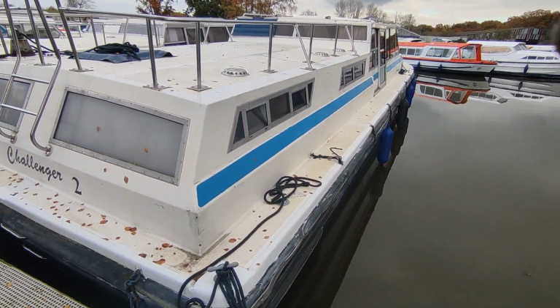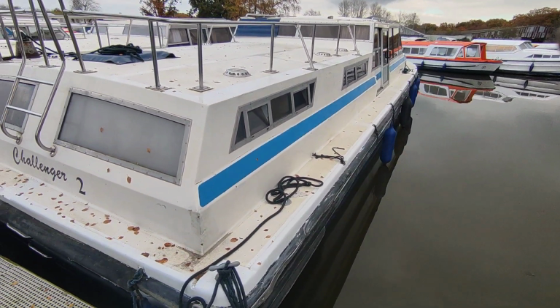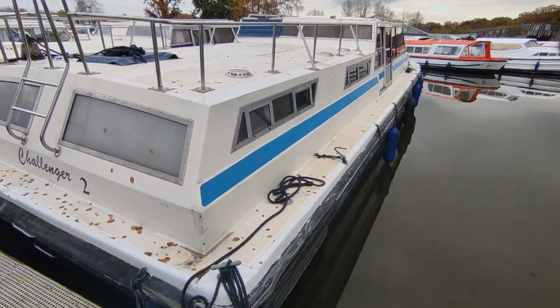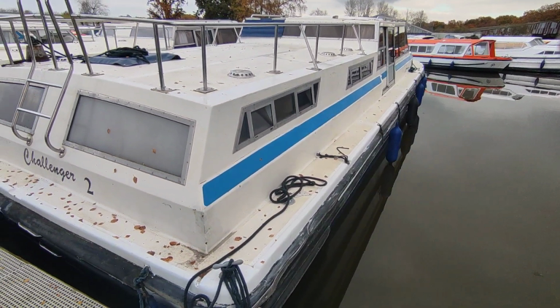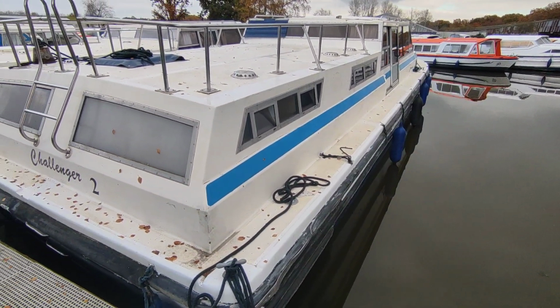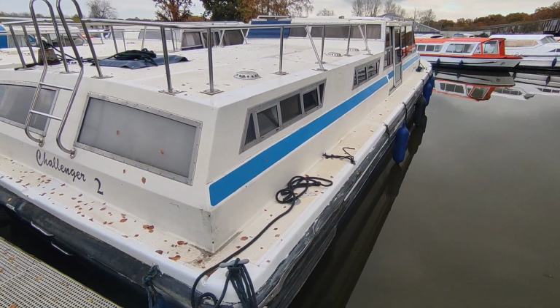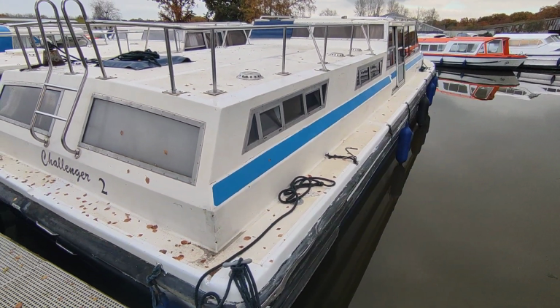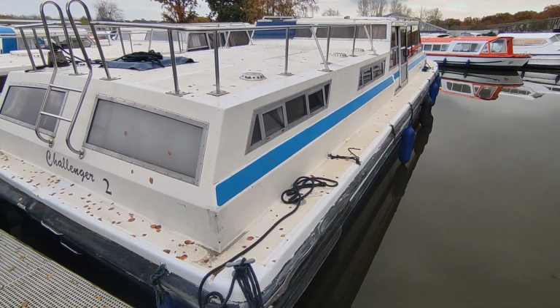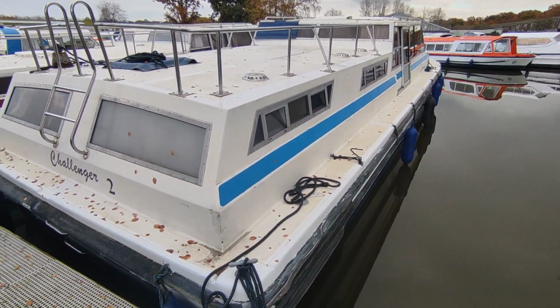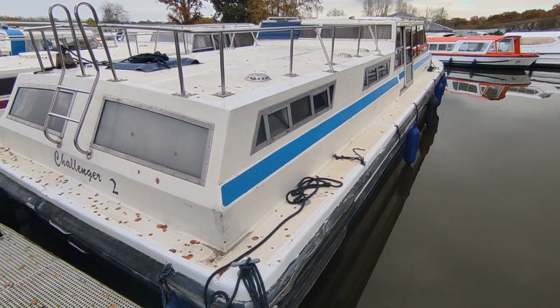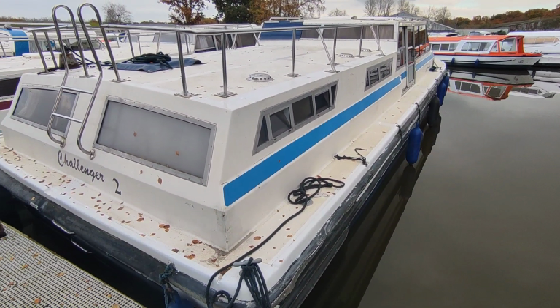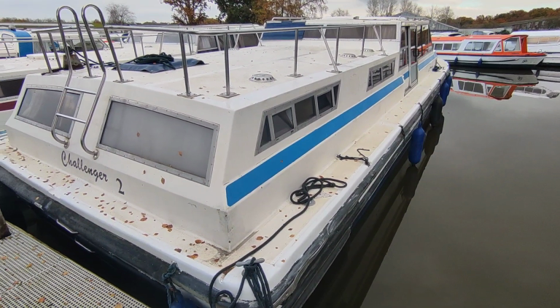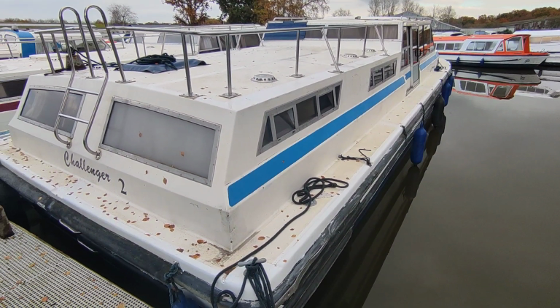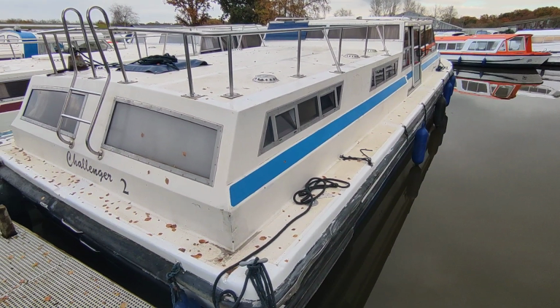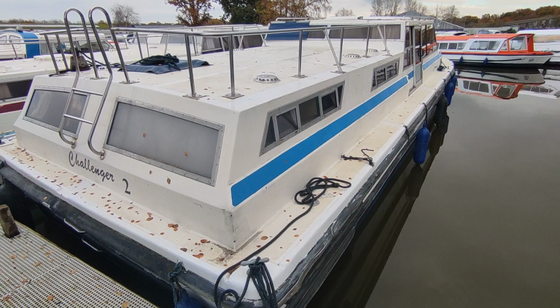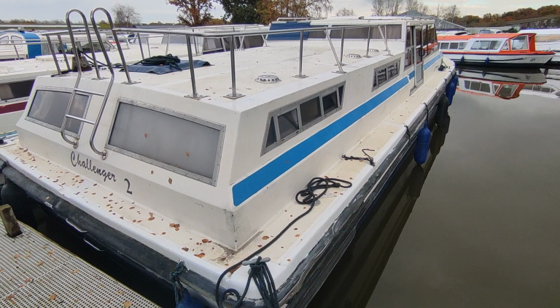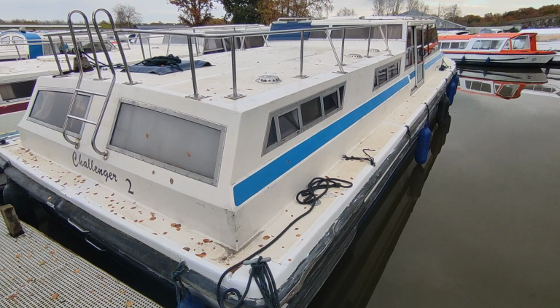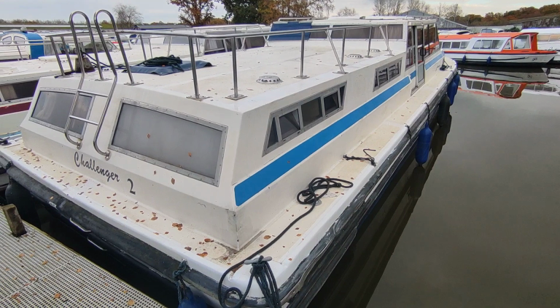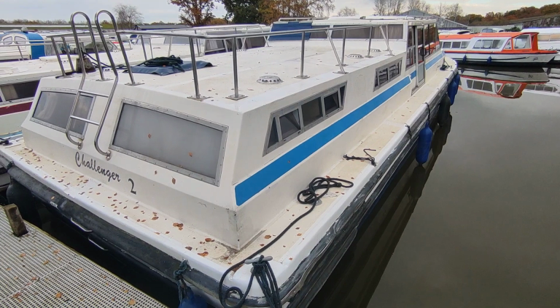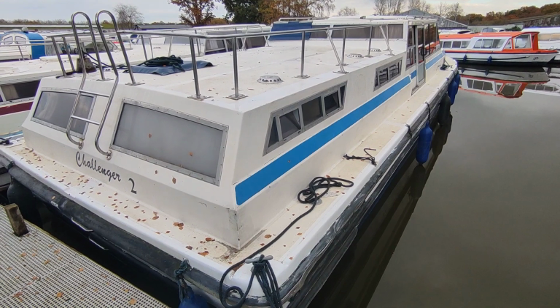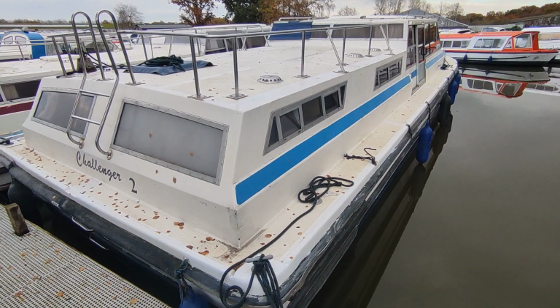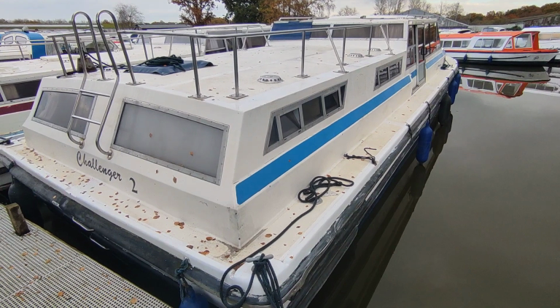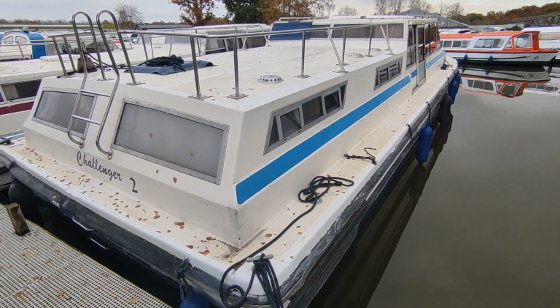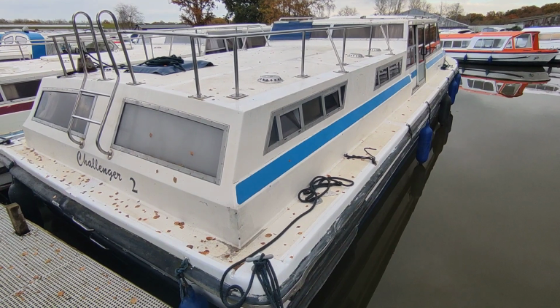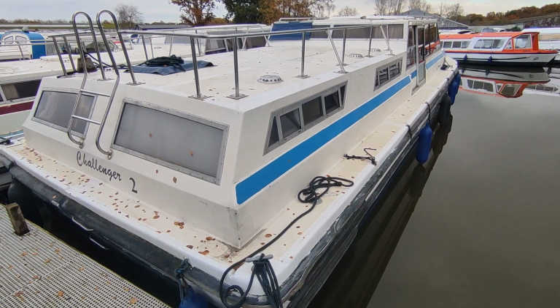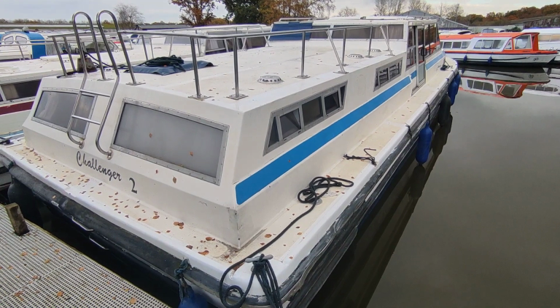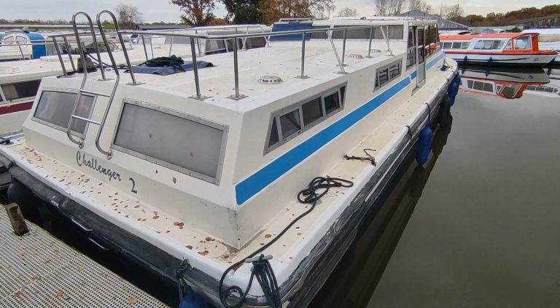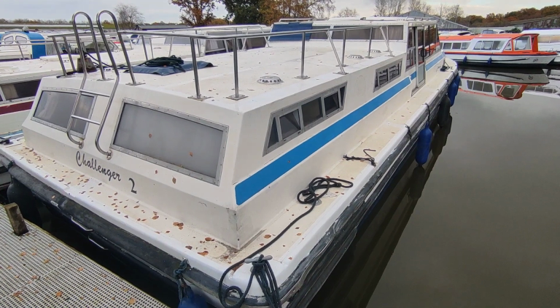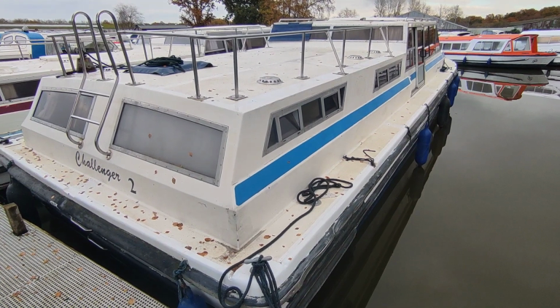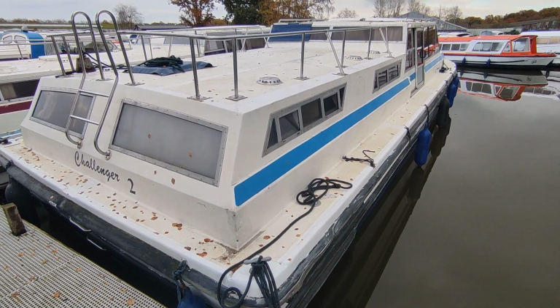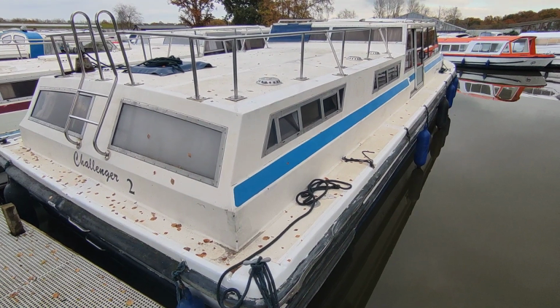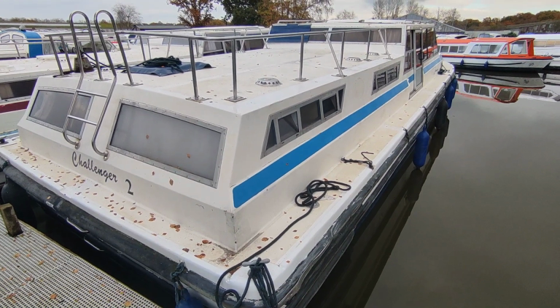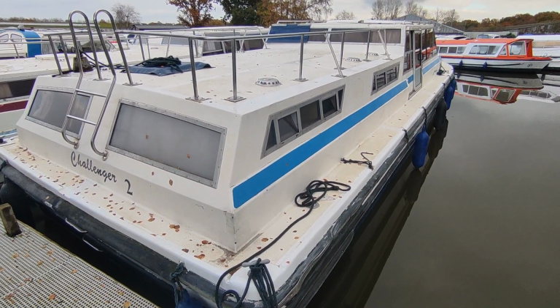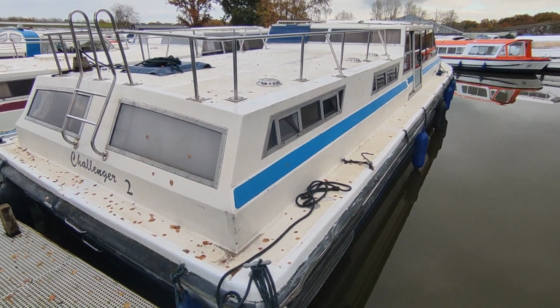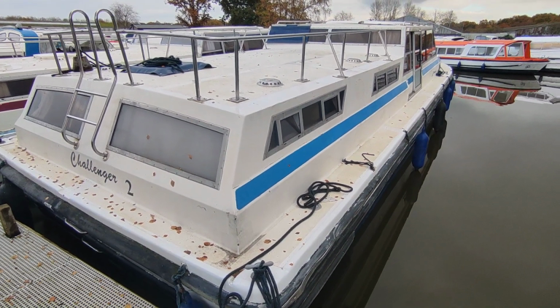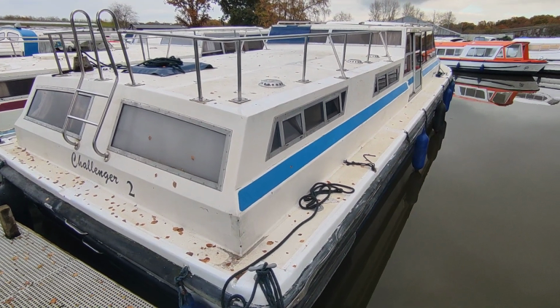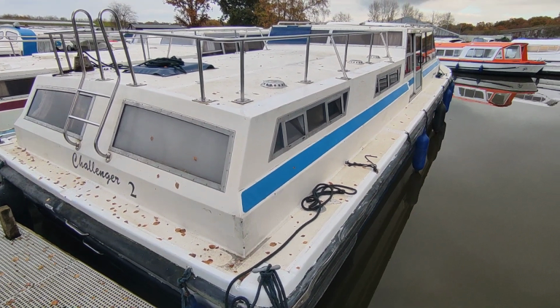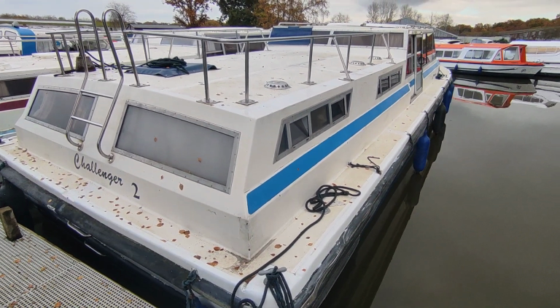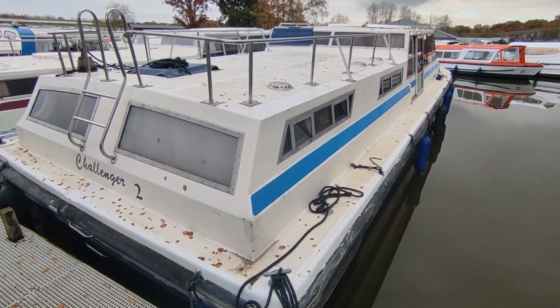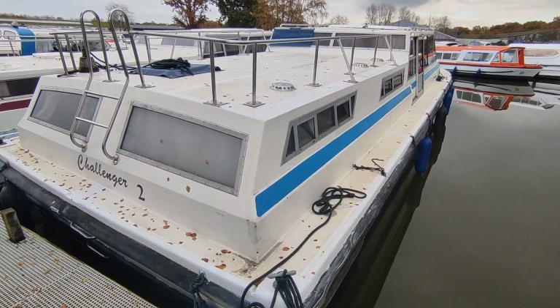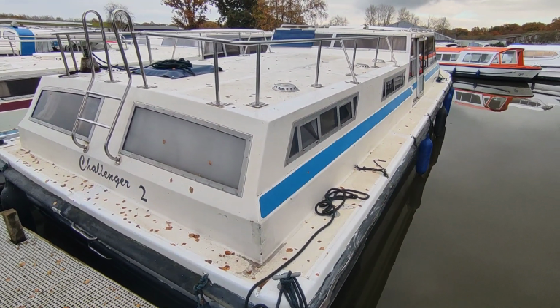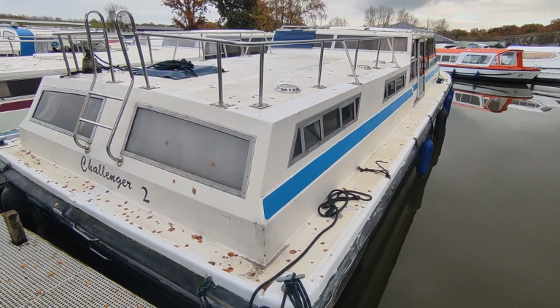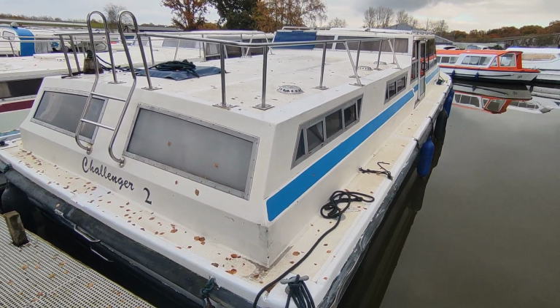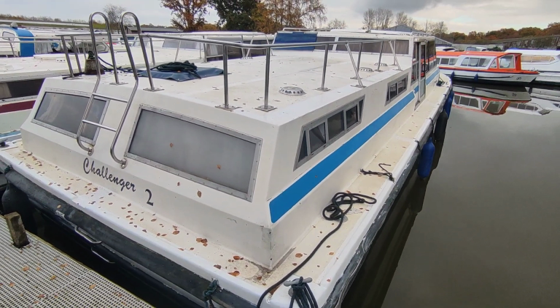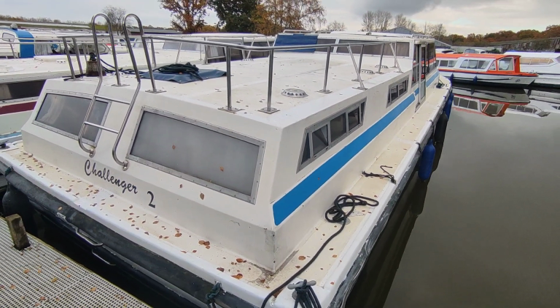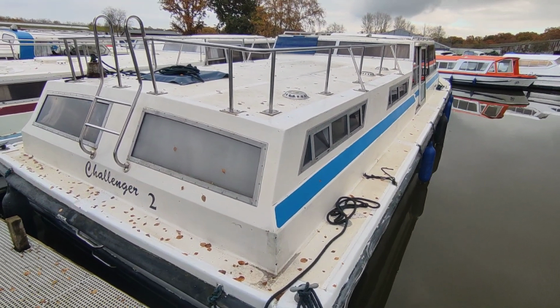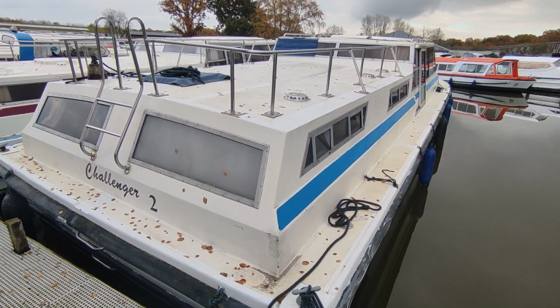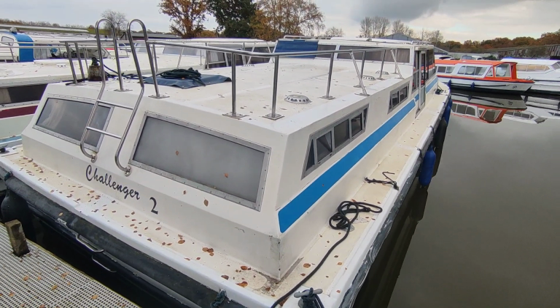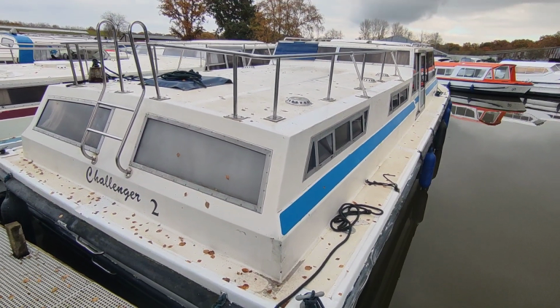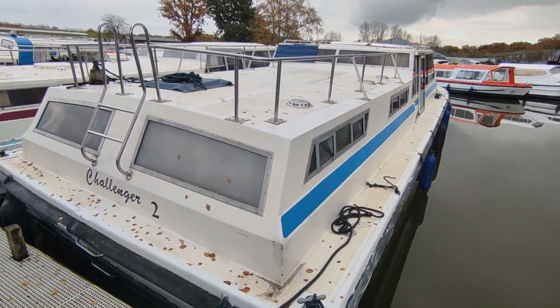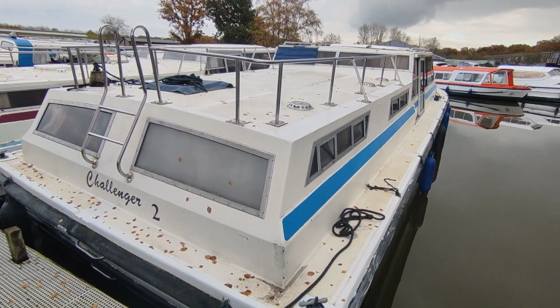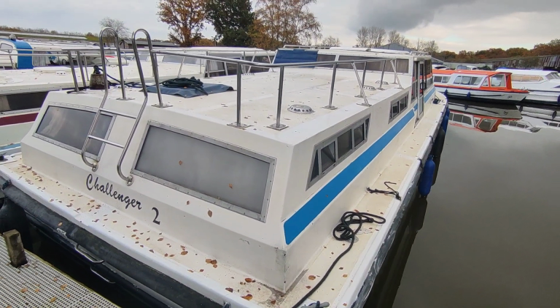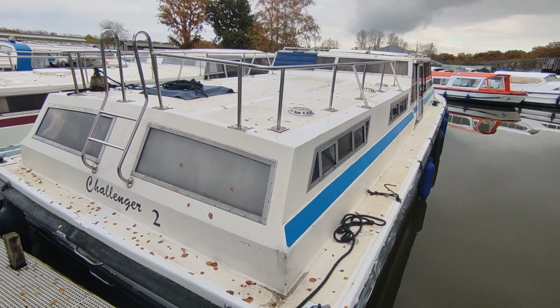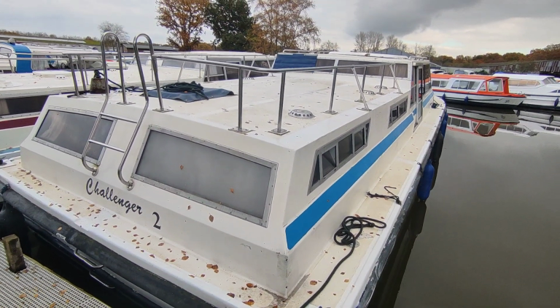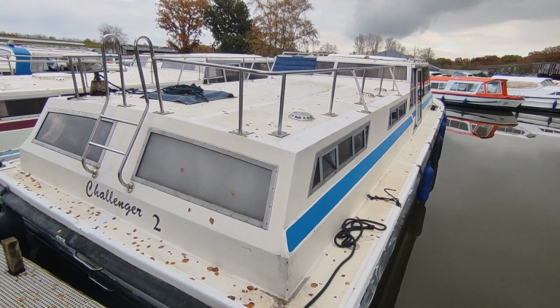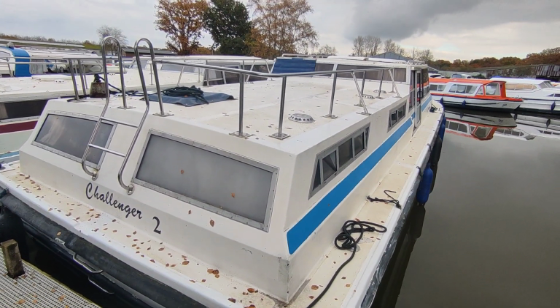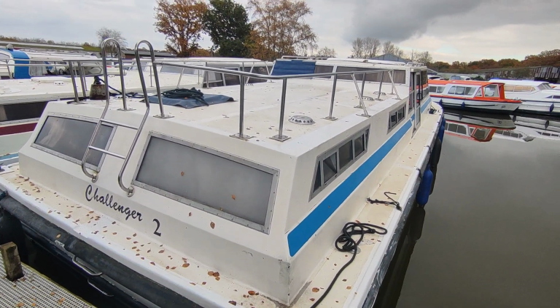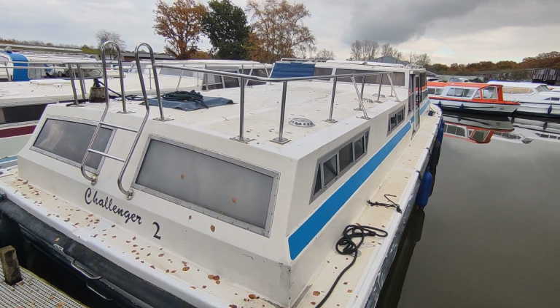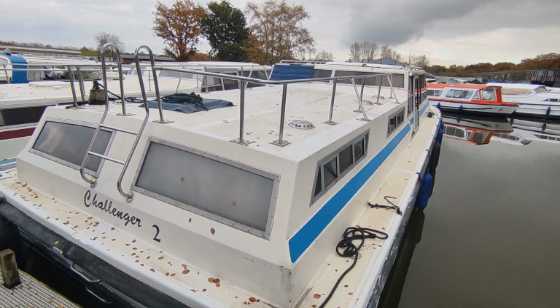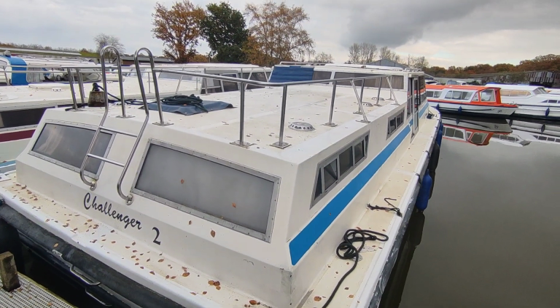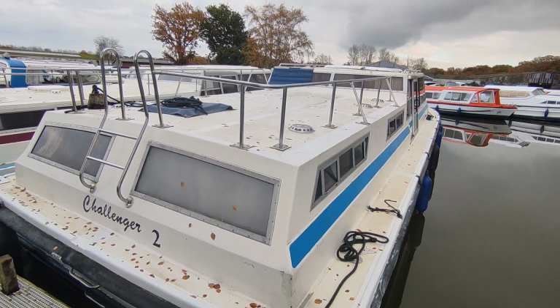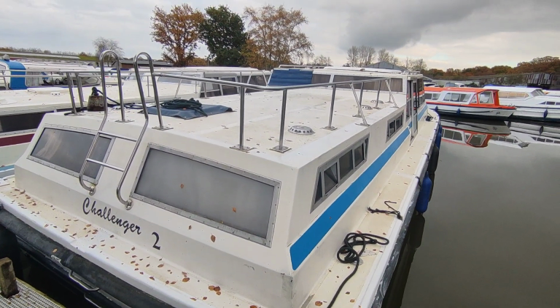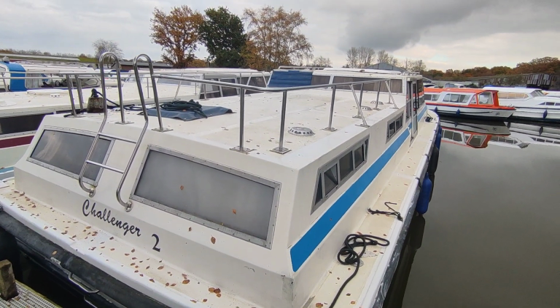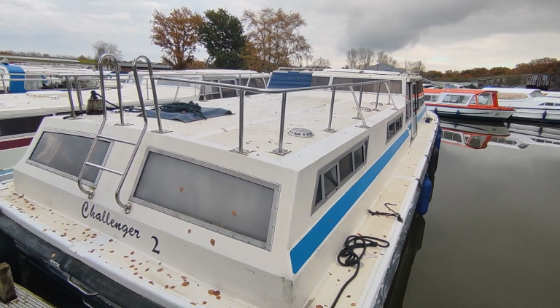If you'd like further information on this Ideal 45 please contact me, Steve Biggs, at BoatshedNorfolk.com.